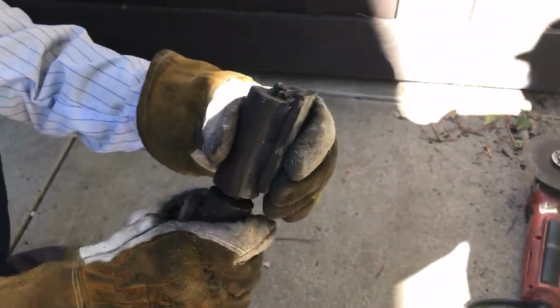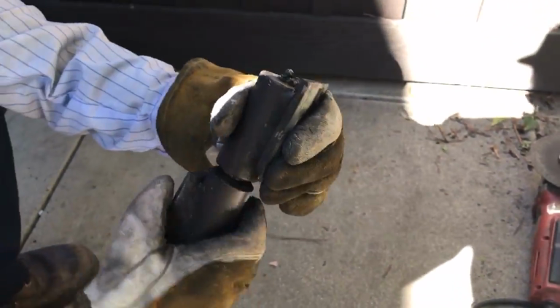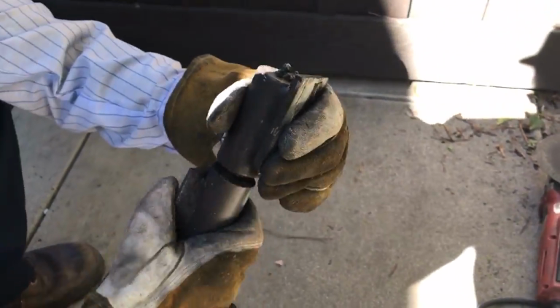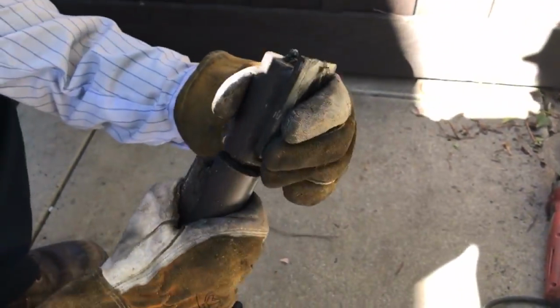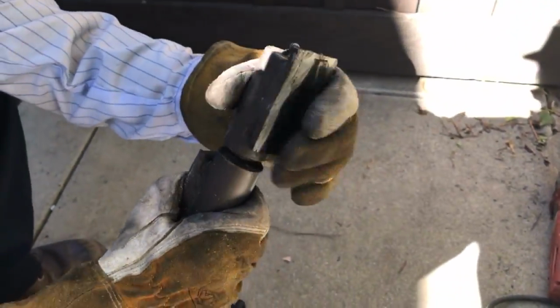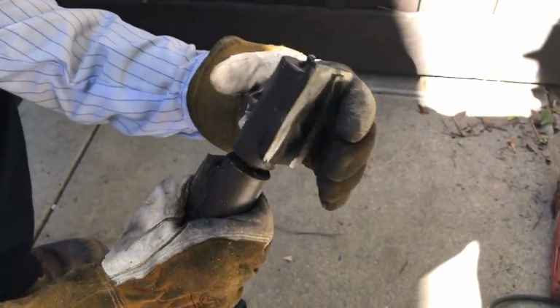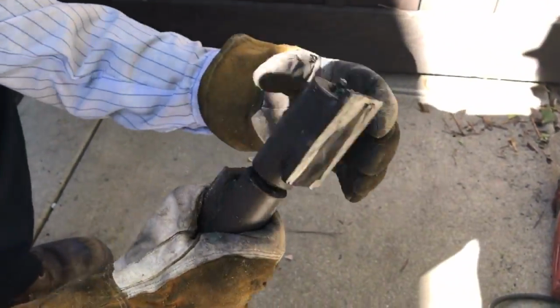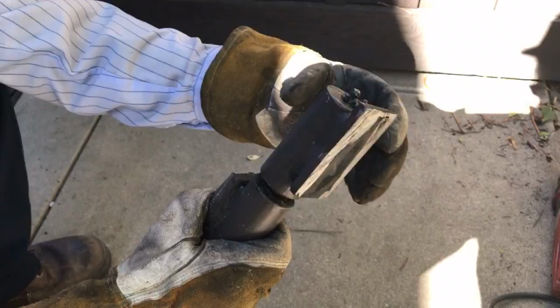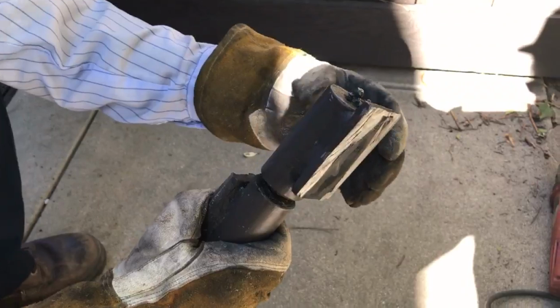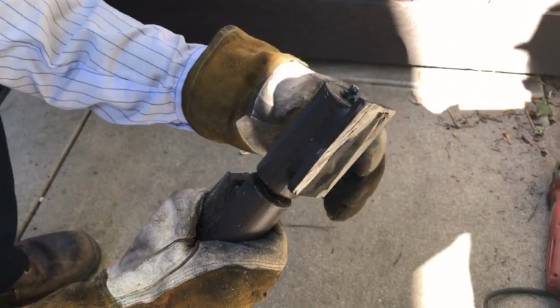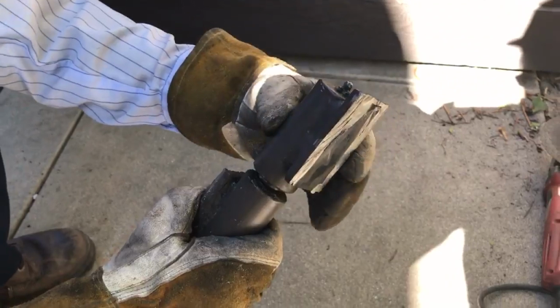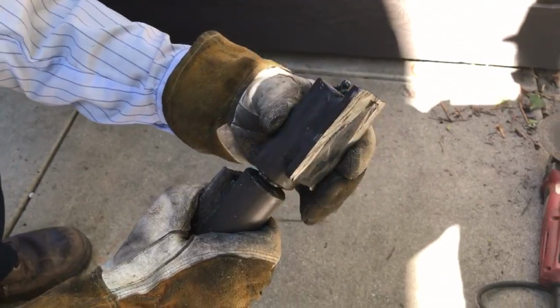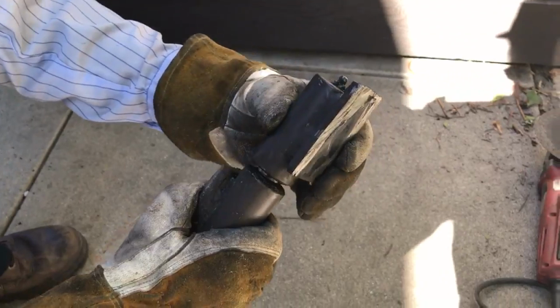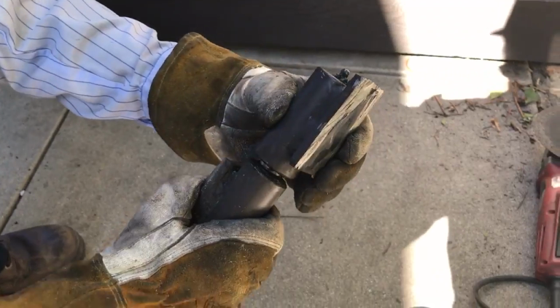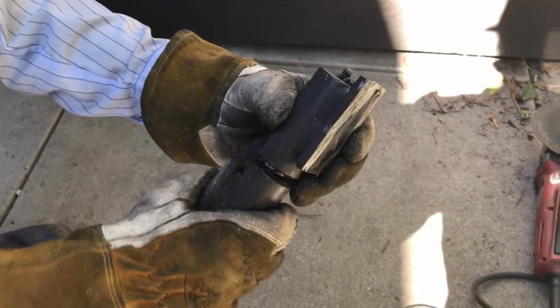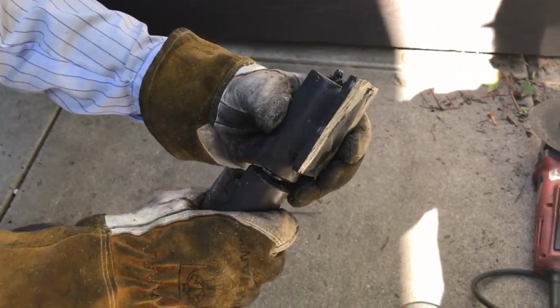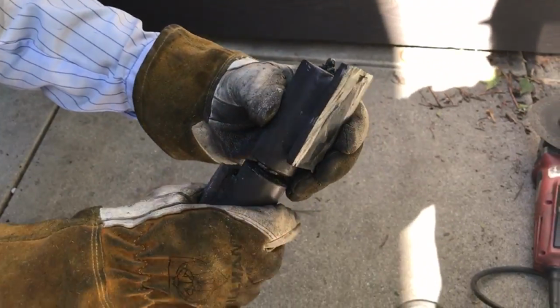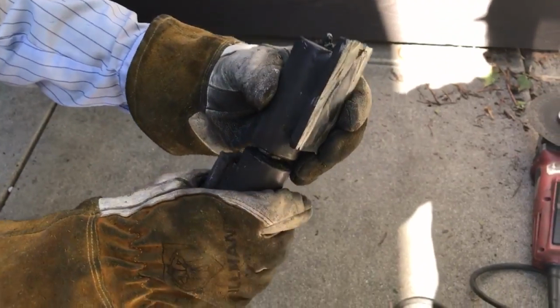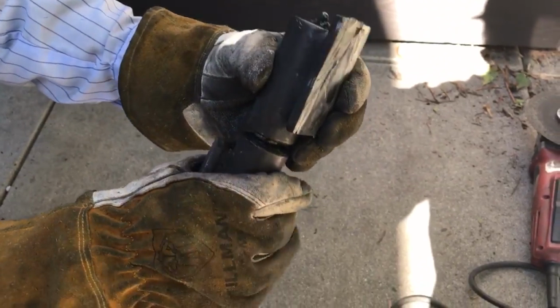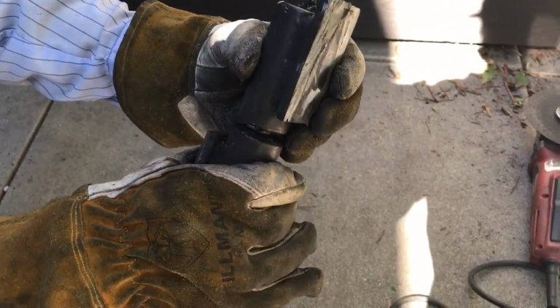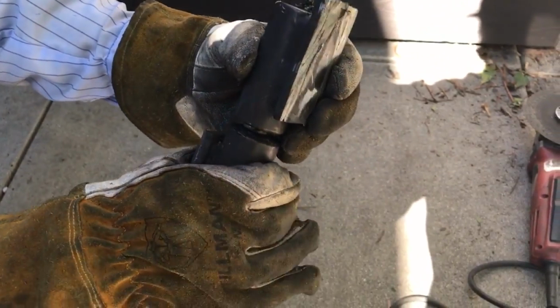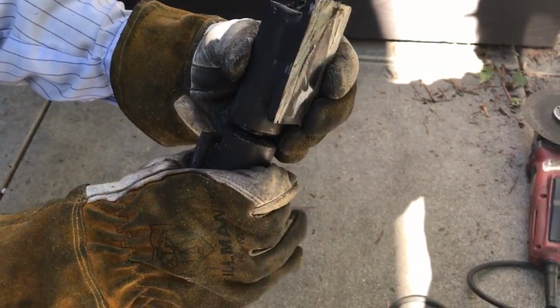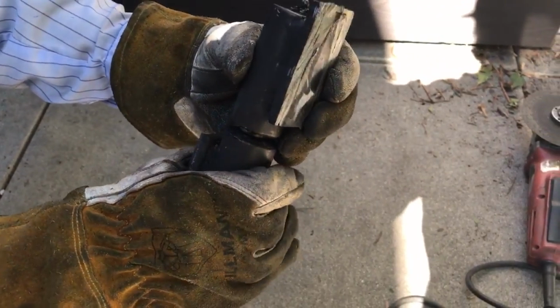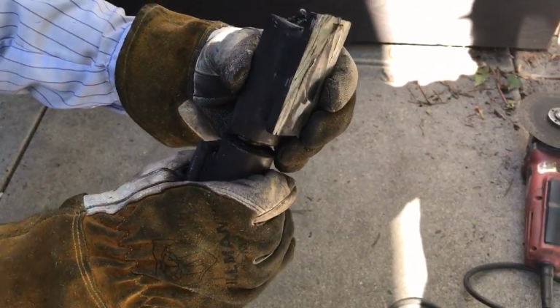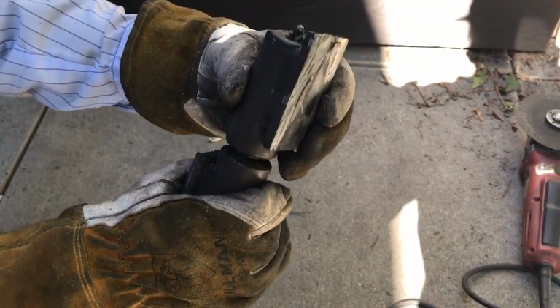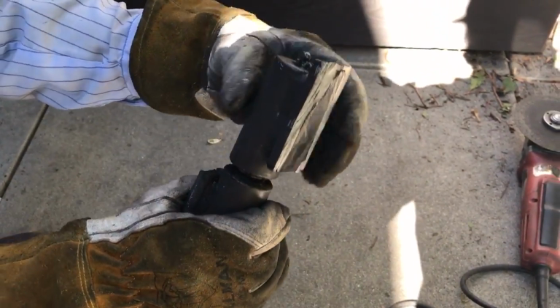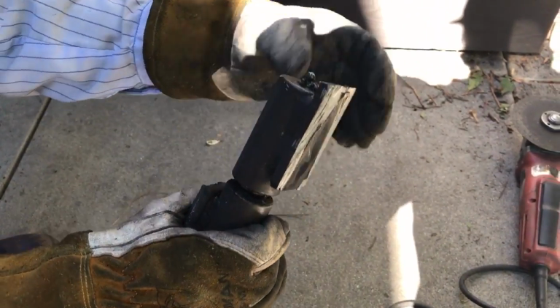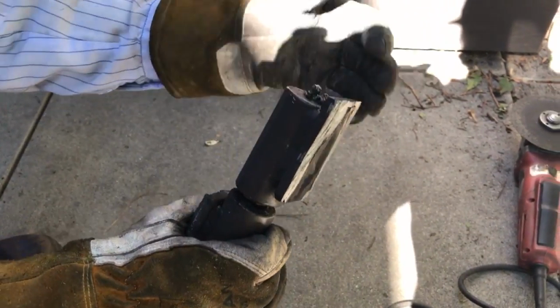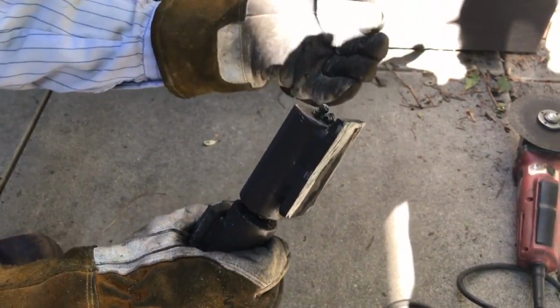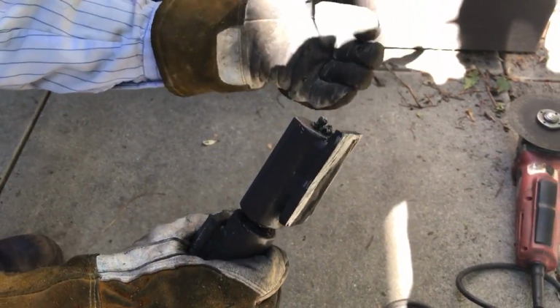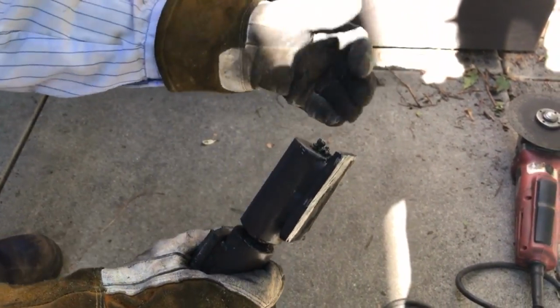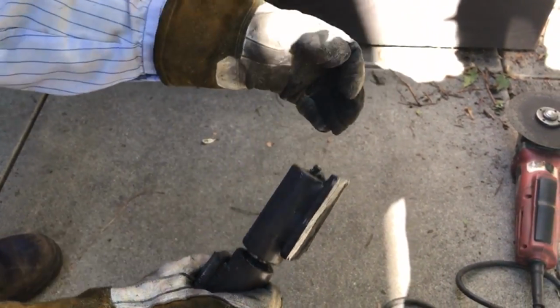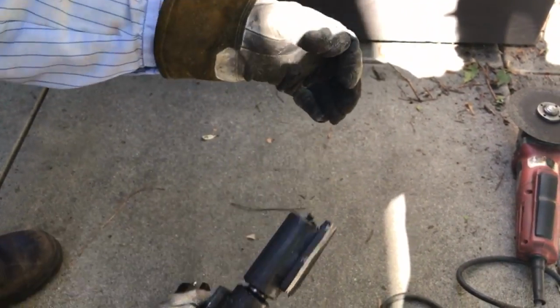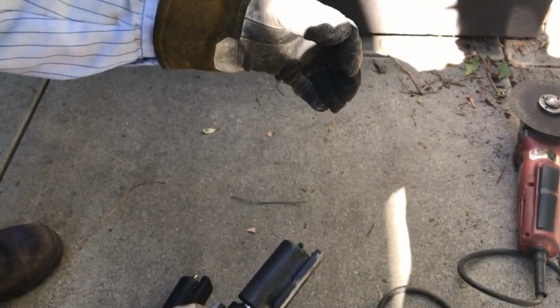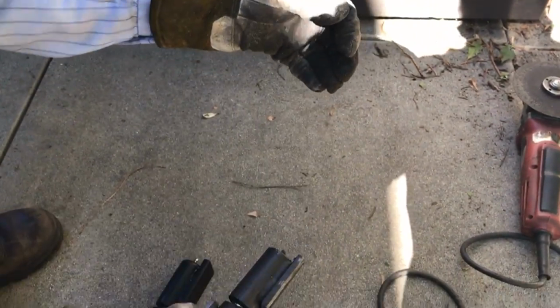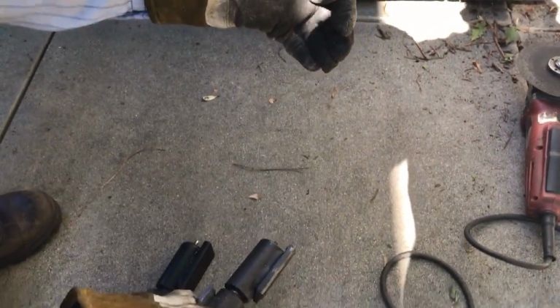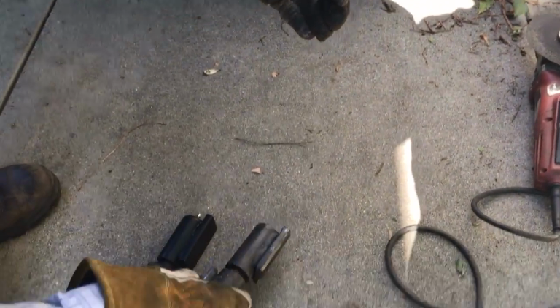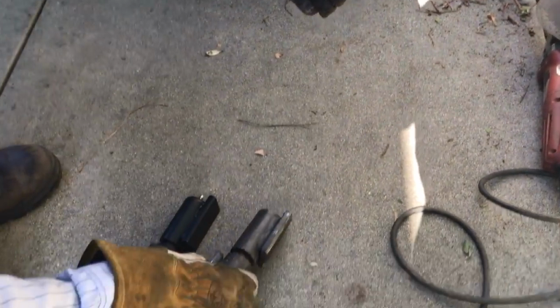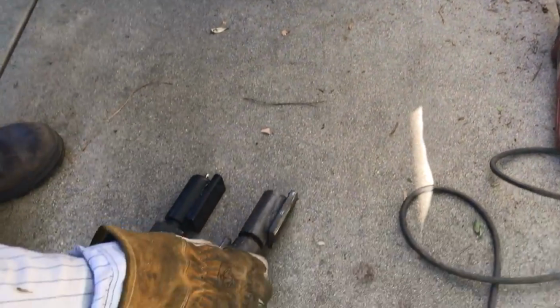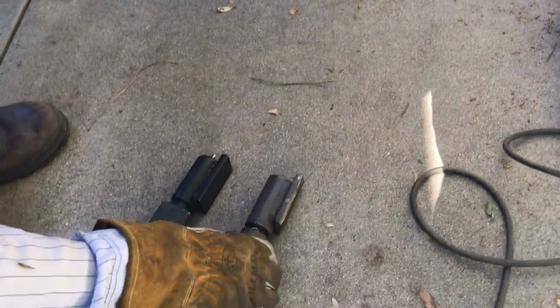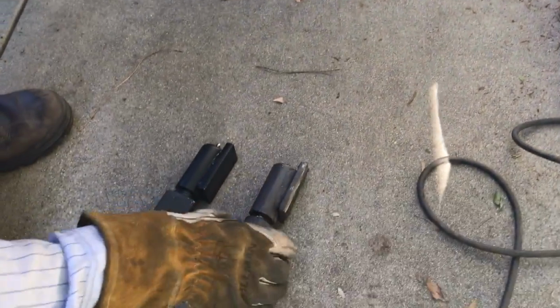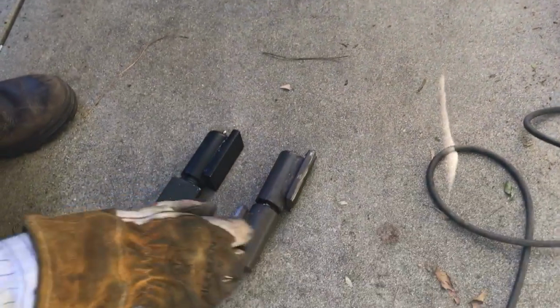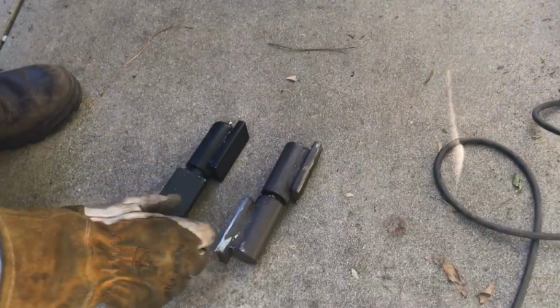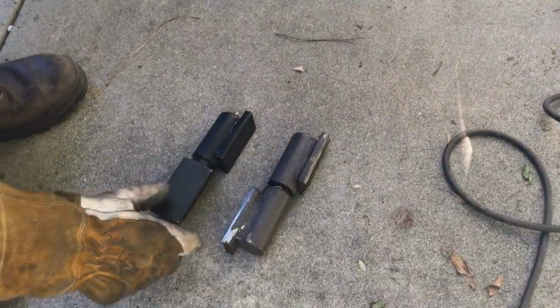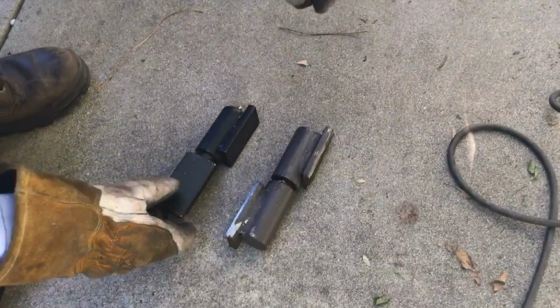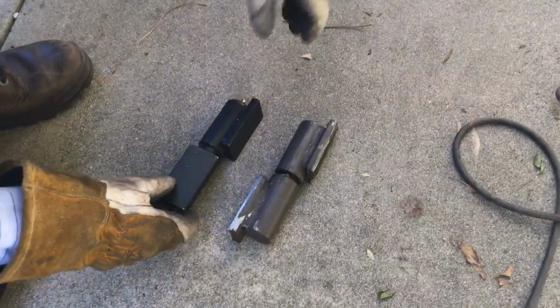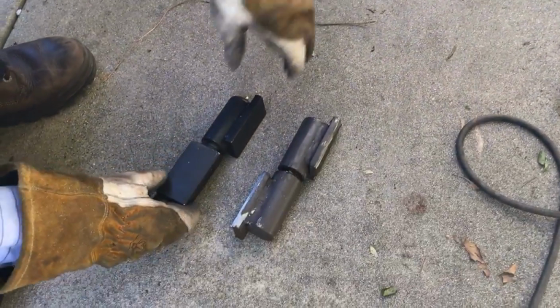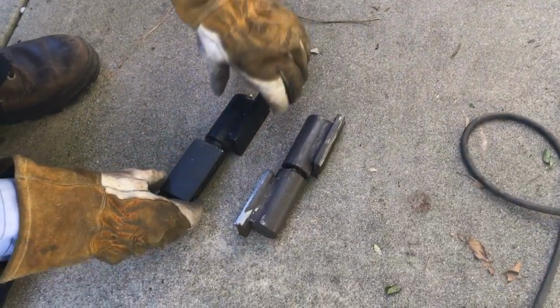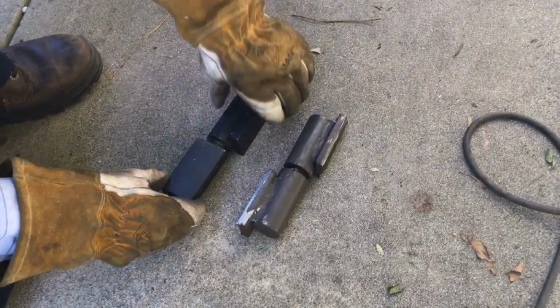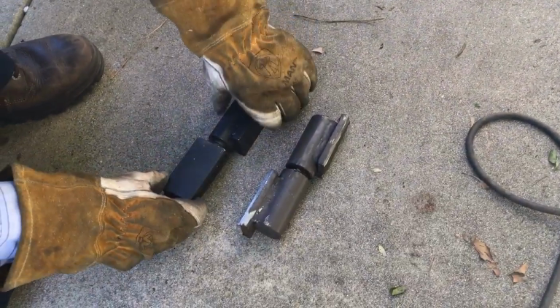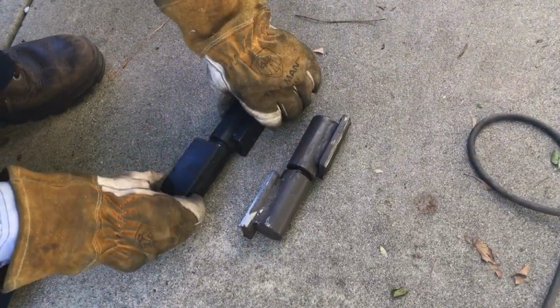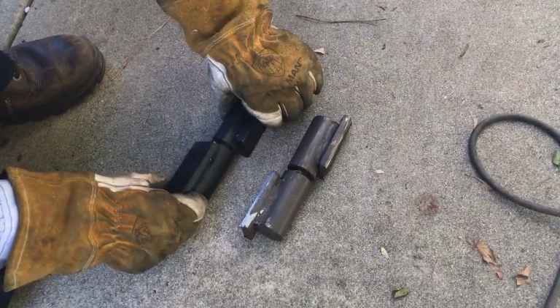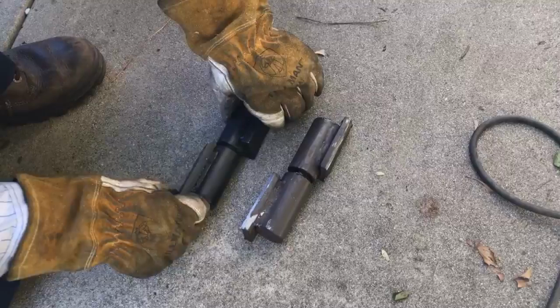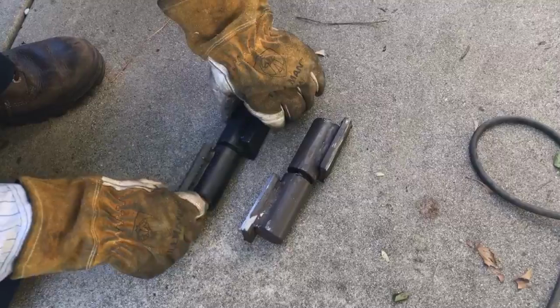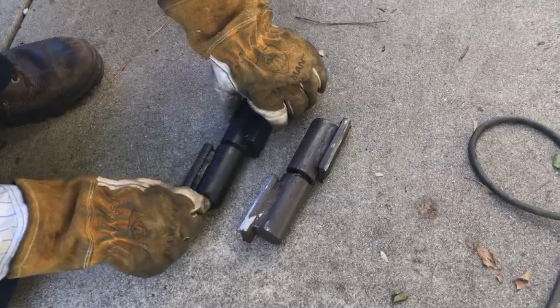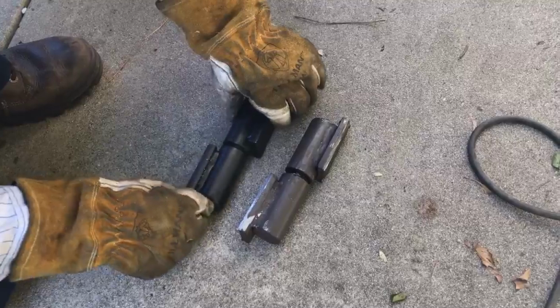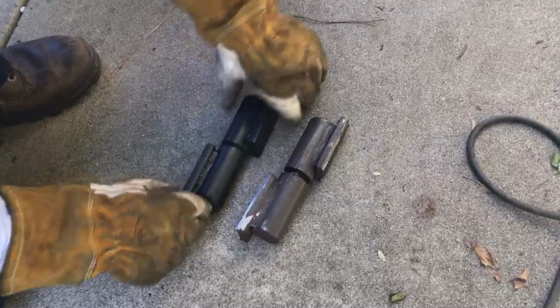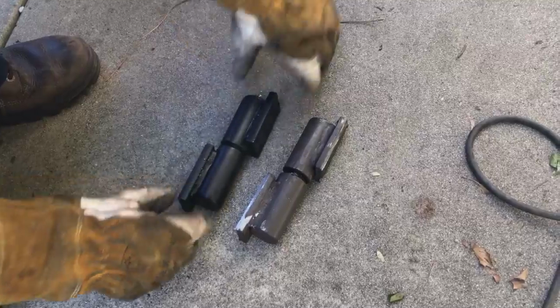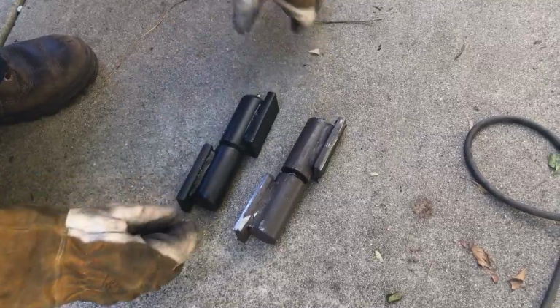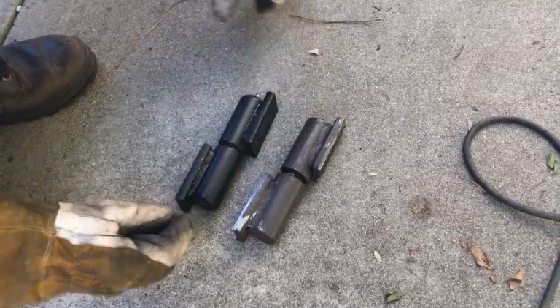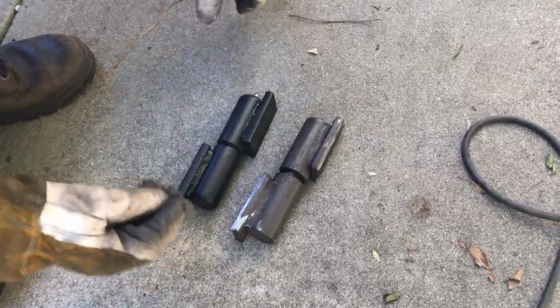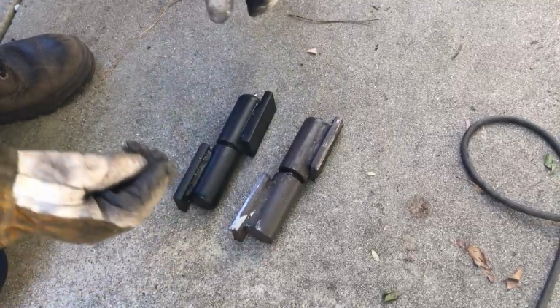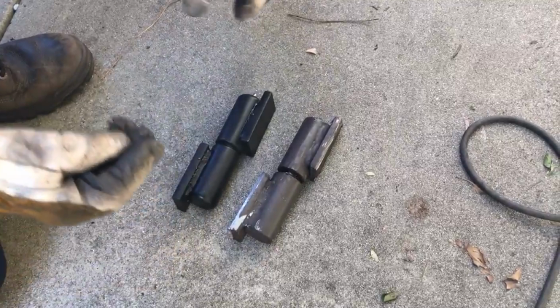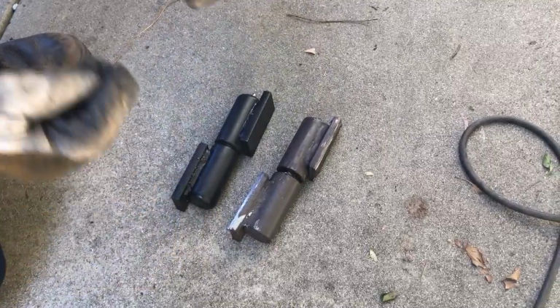If you ignore that, it'll put a lot of strain on your gate operator and it could ruin your gate operator. Thanks for watching.